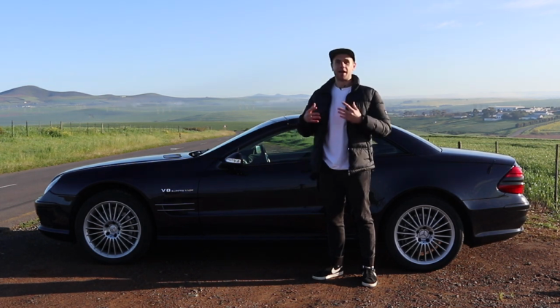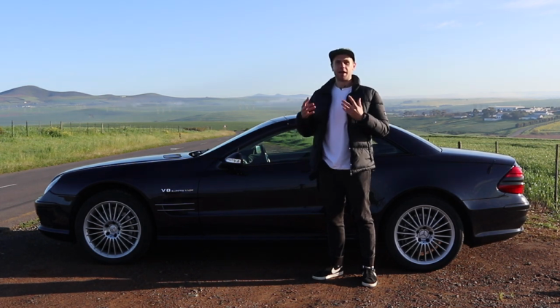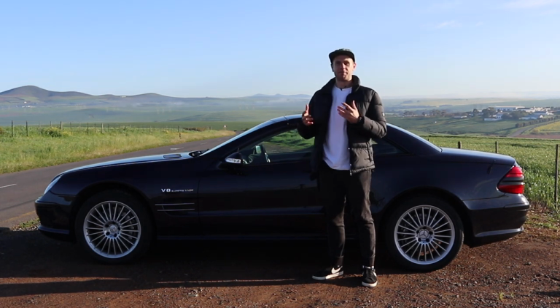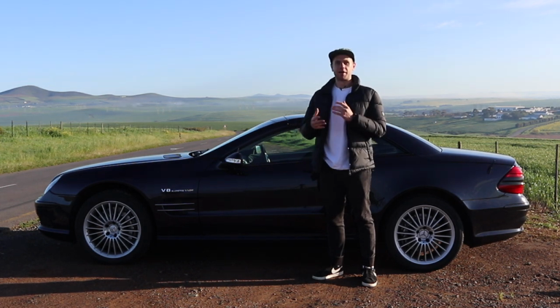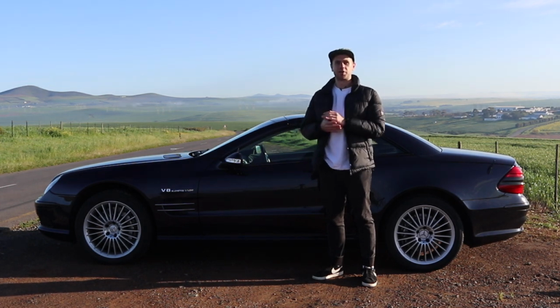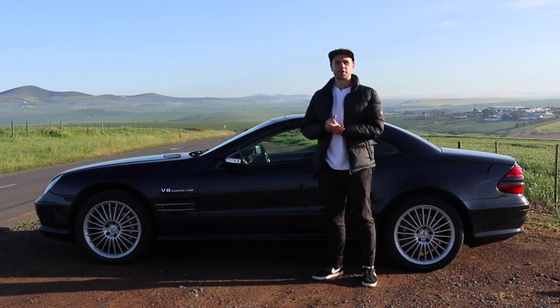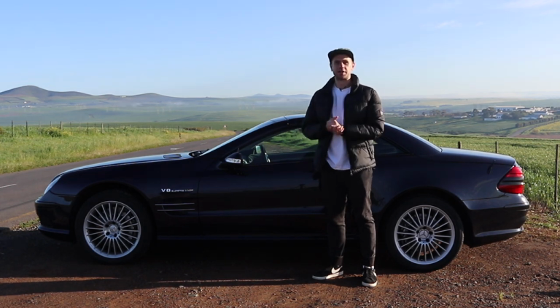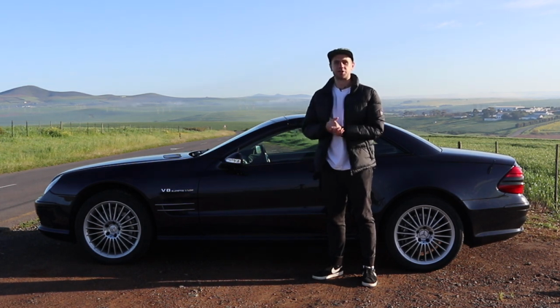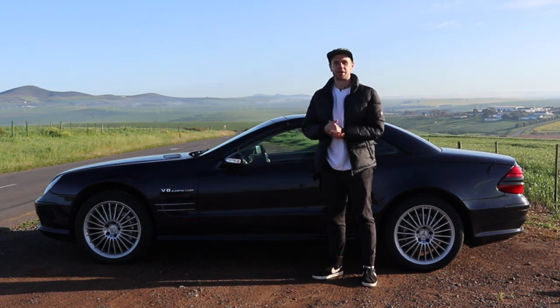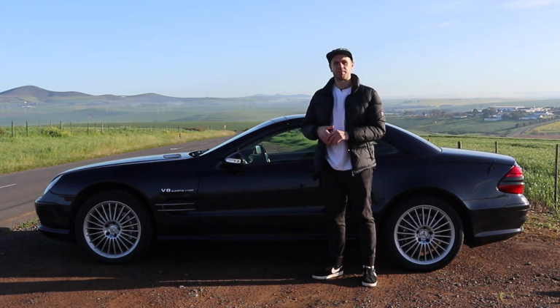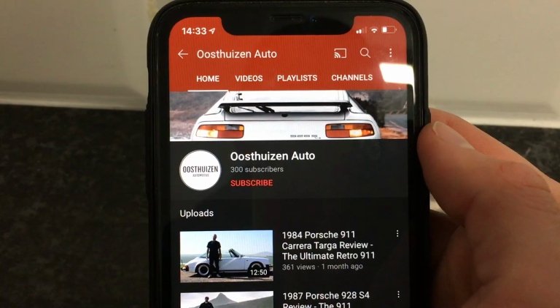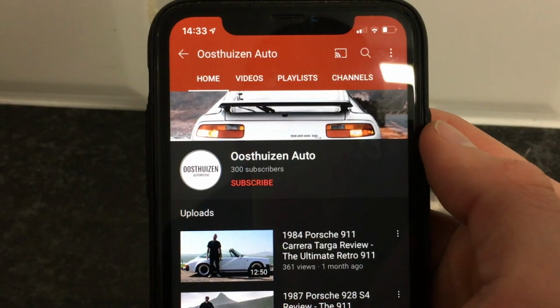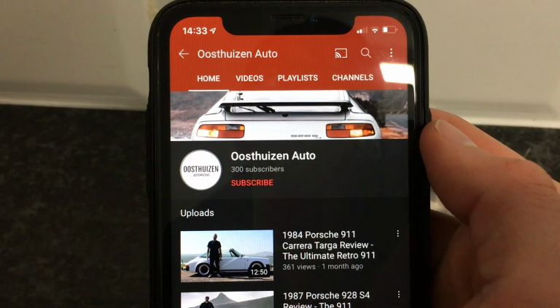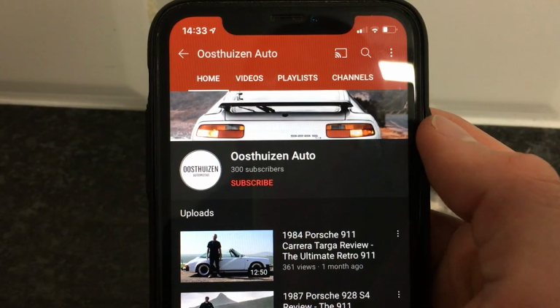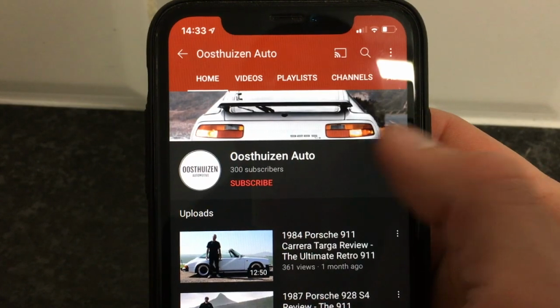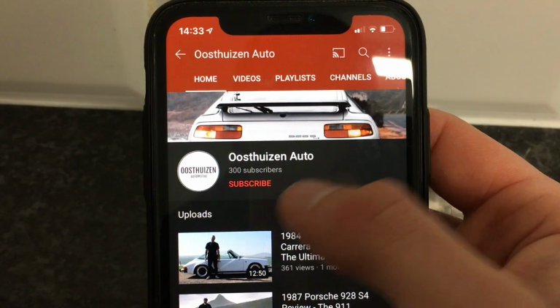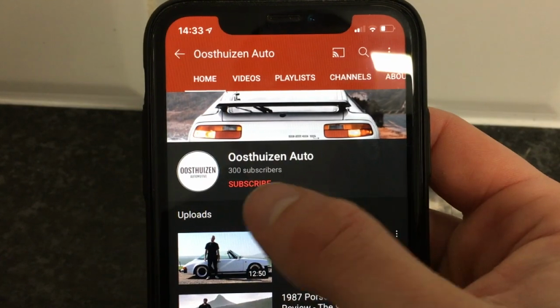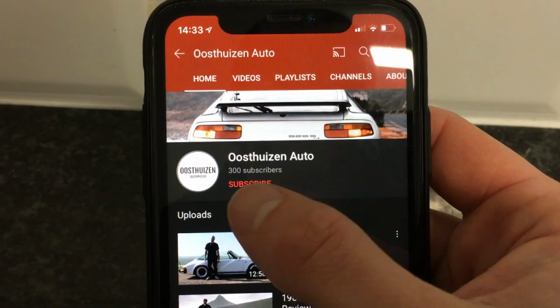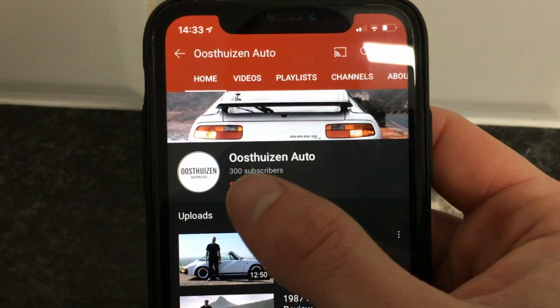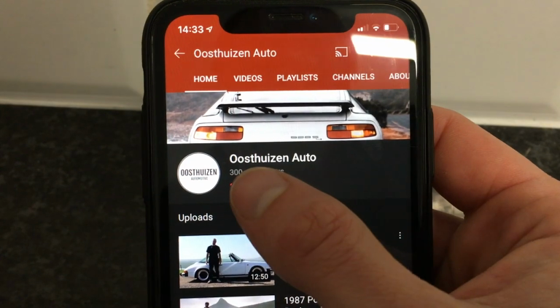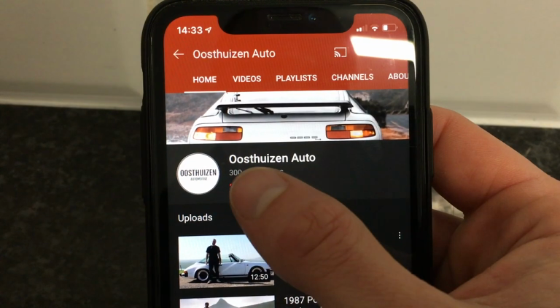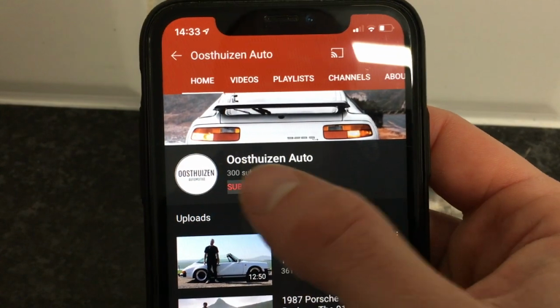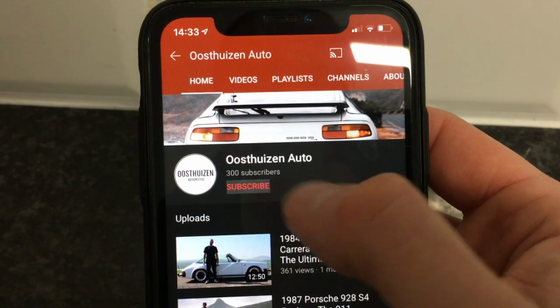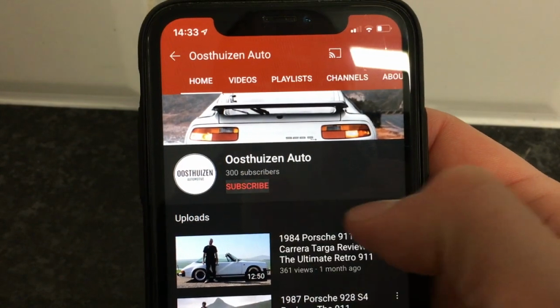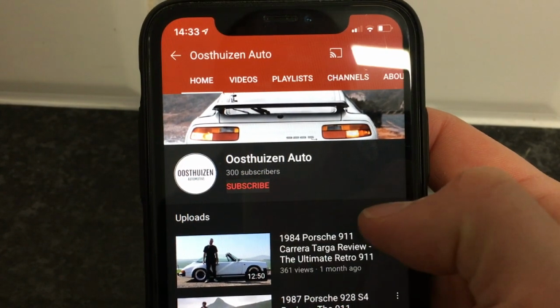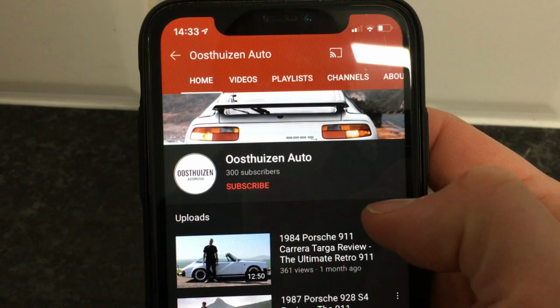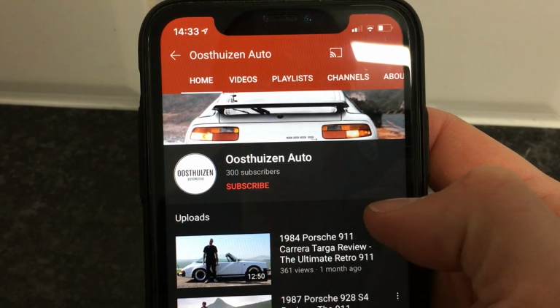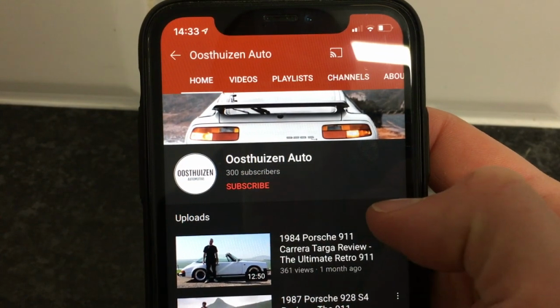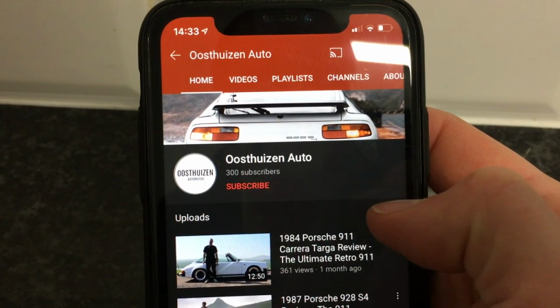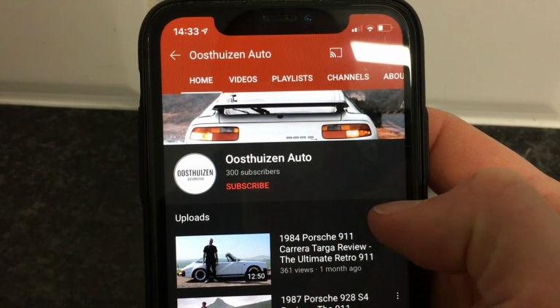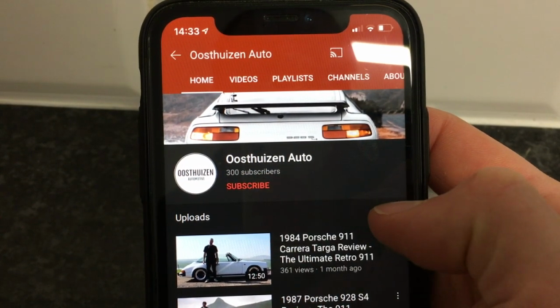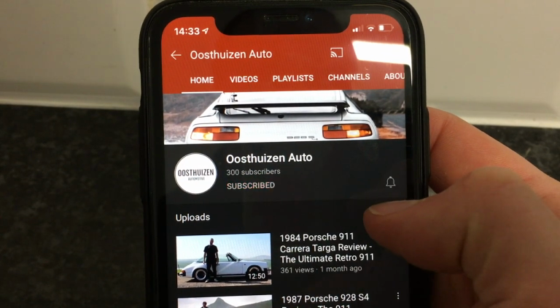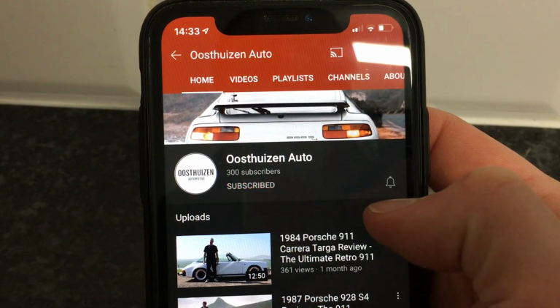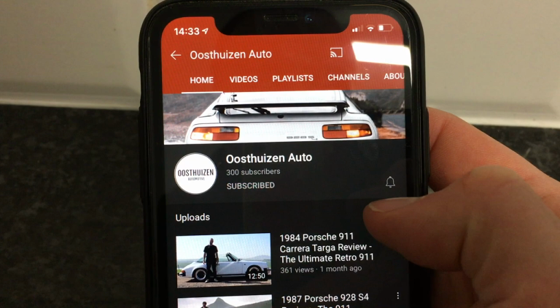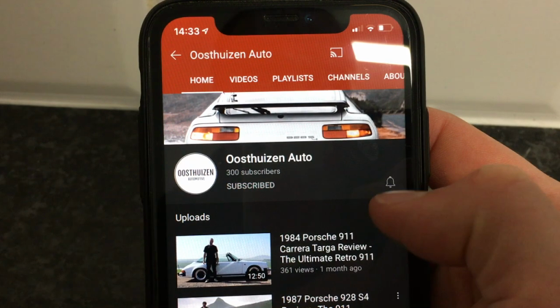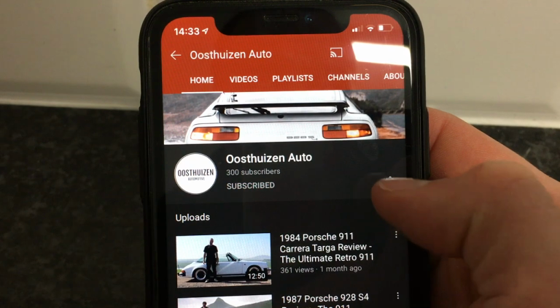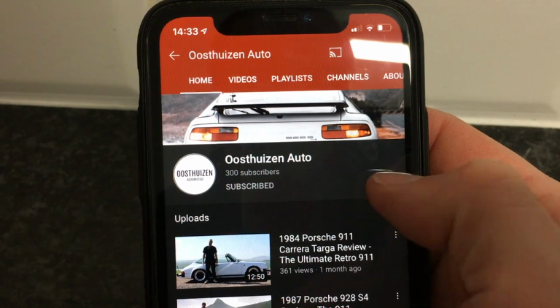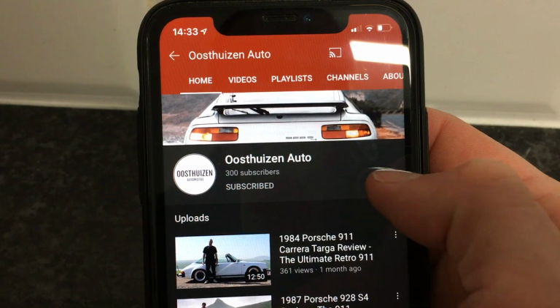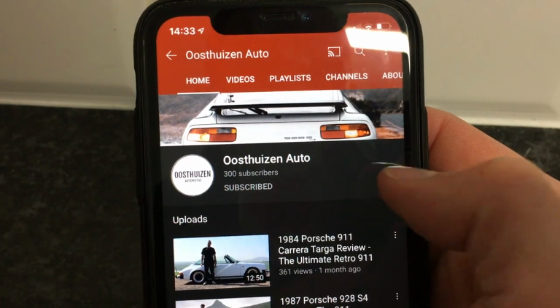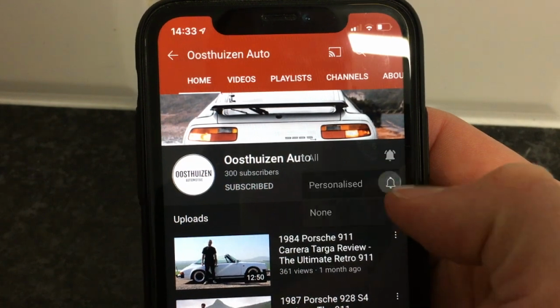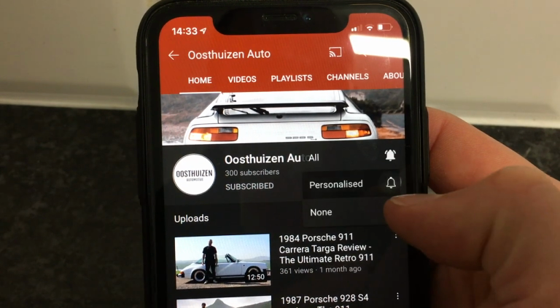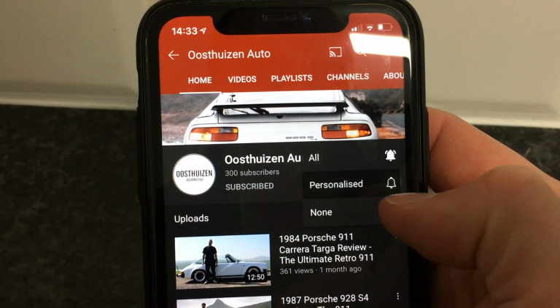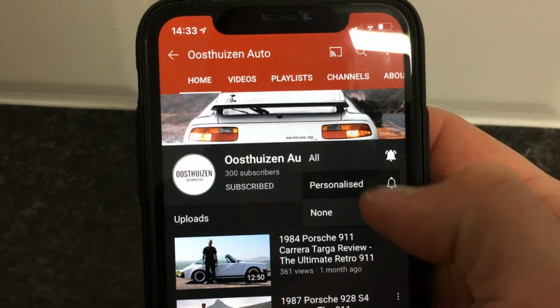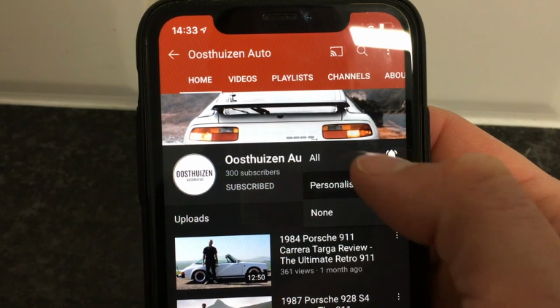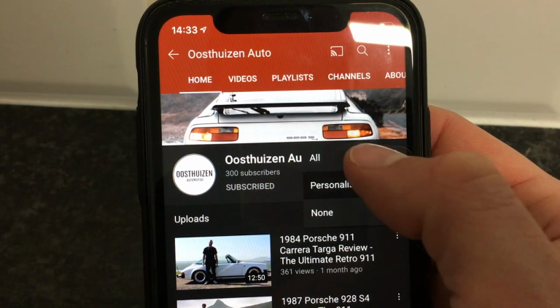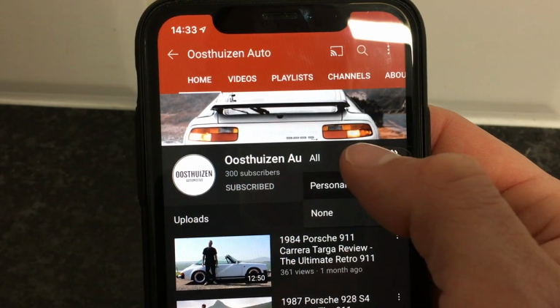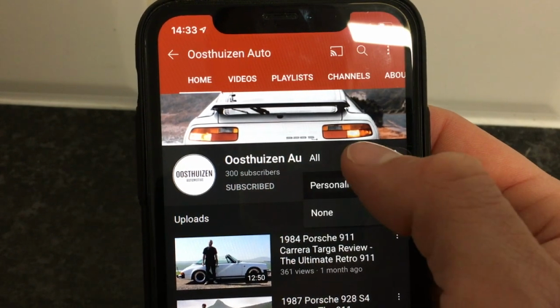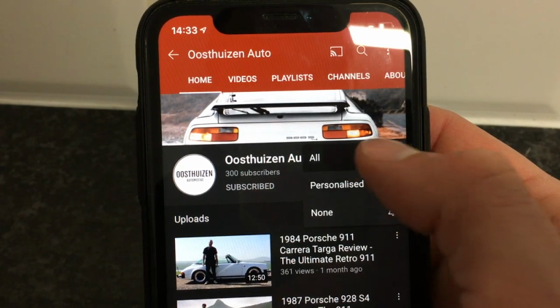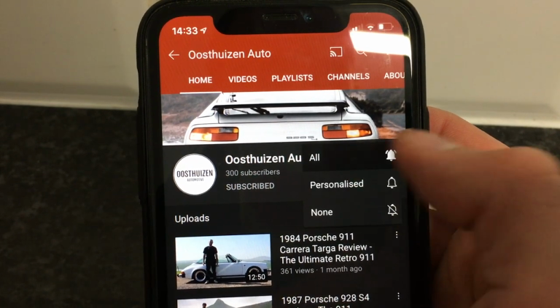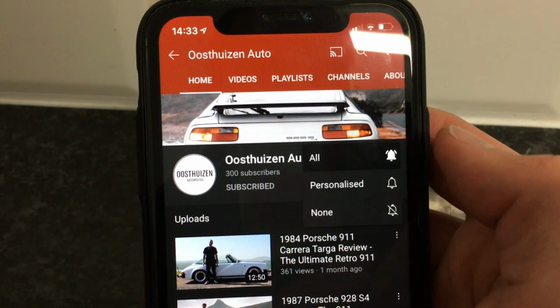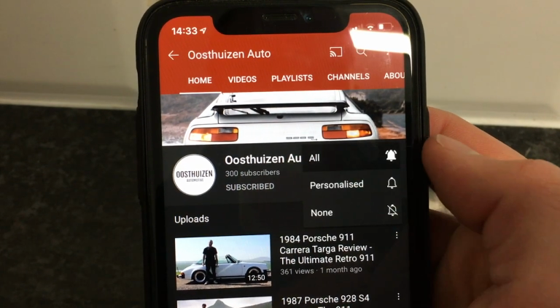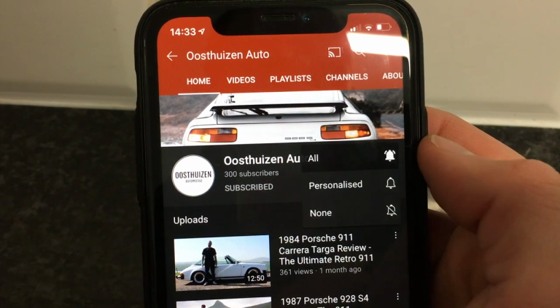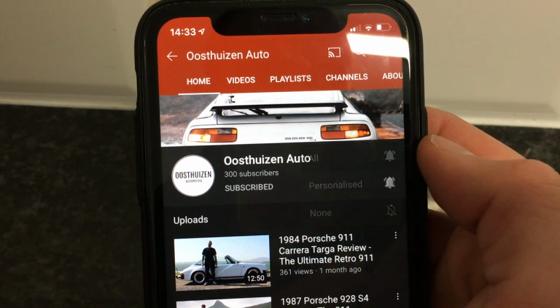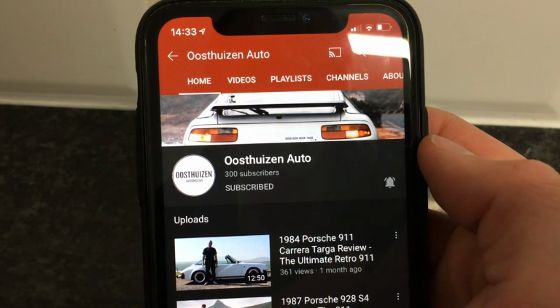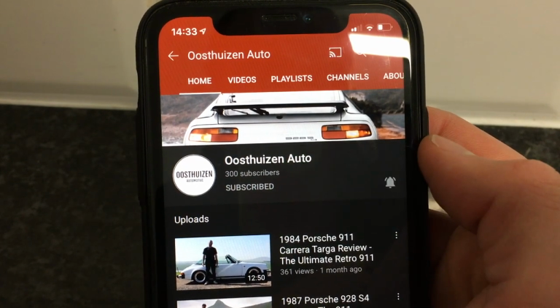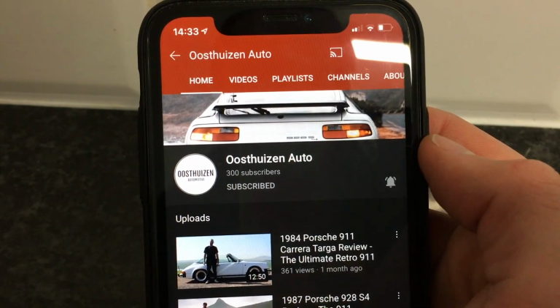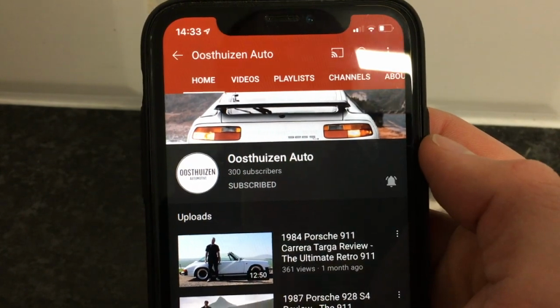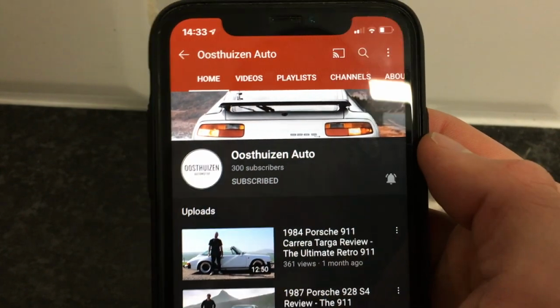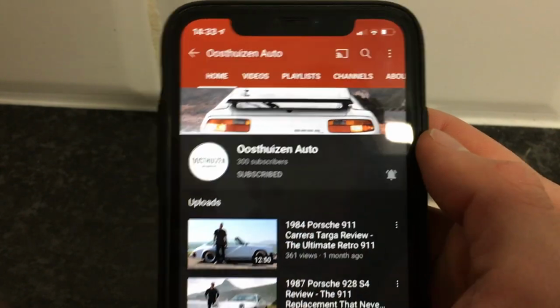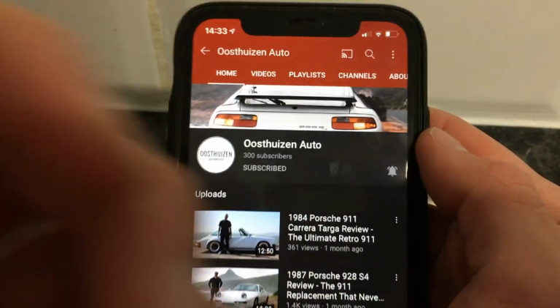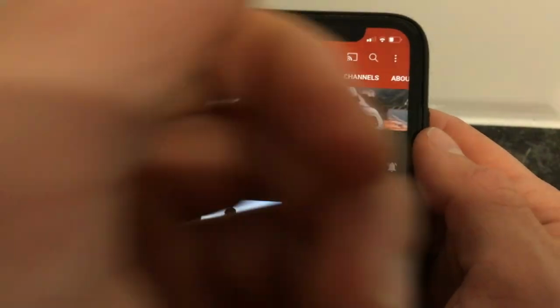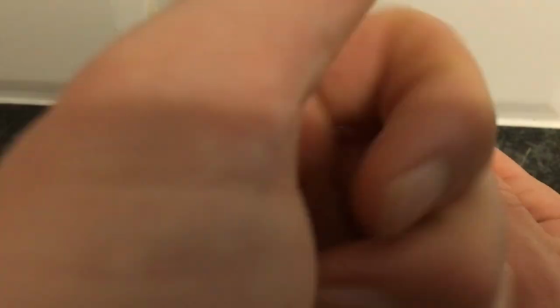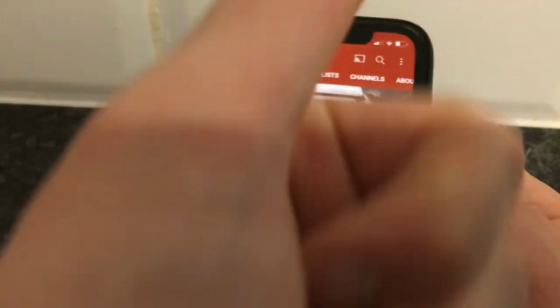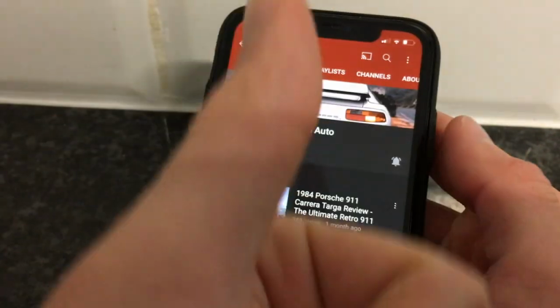If you have not done so yet, please subscribe to my channel. I need more subscribers to get more cool cars, so please go ahead and subscribe and also give the video a like if you enjoyed it.